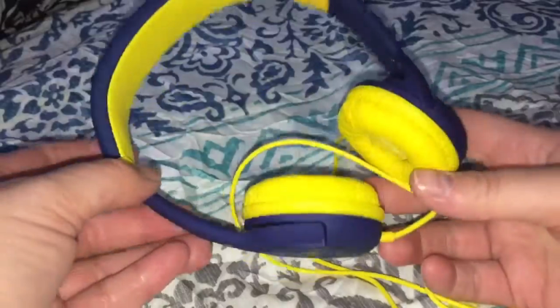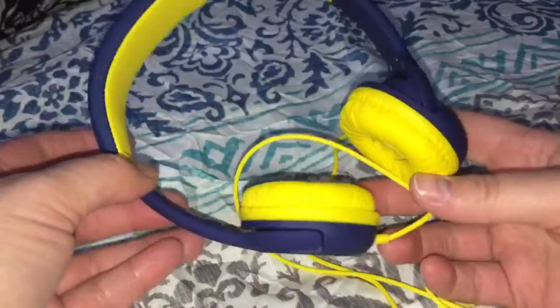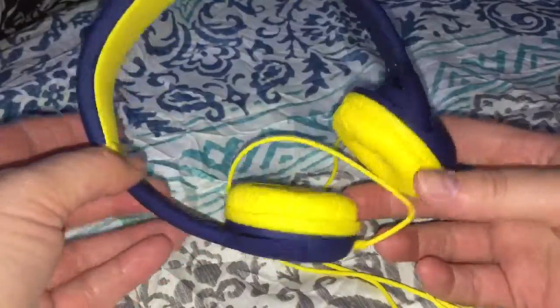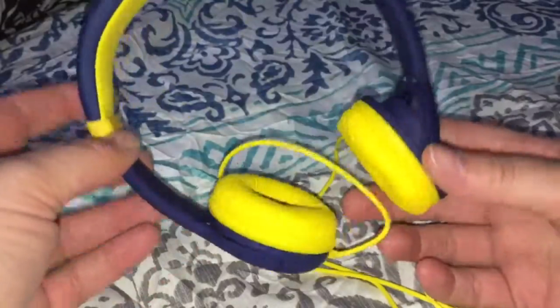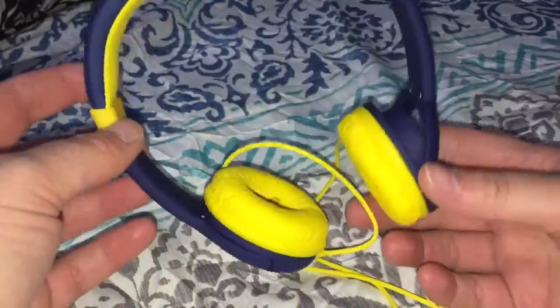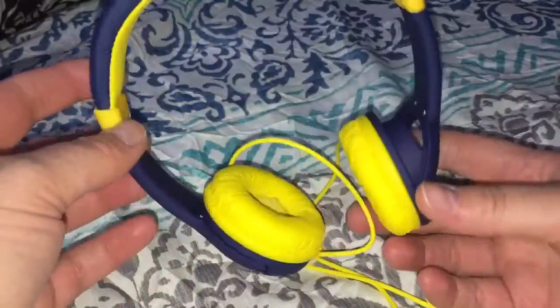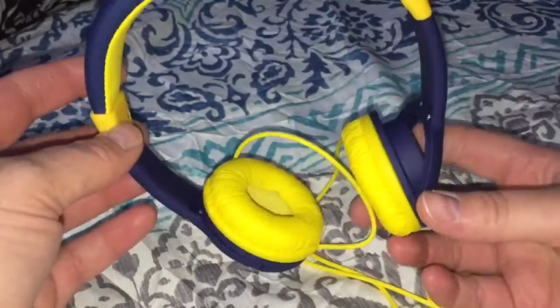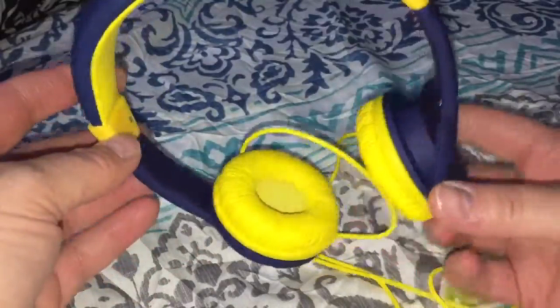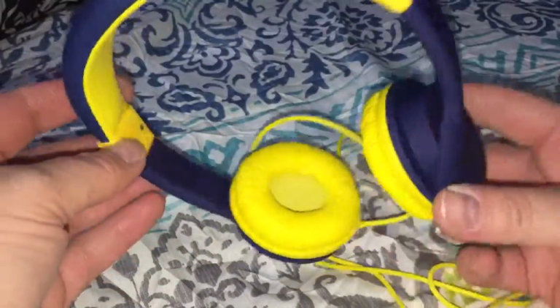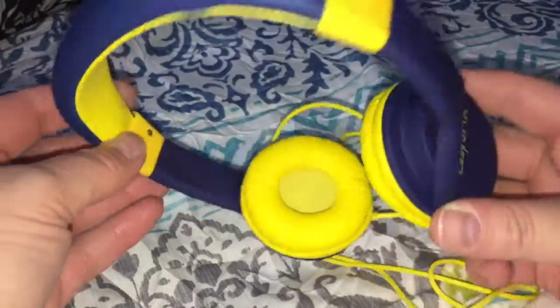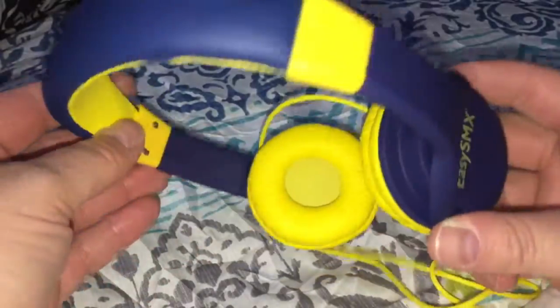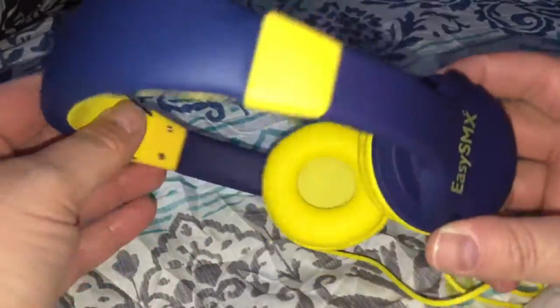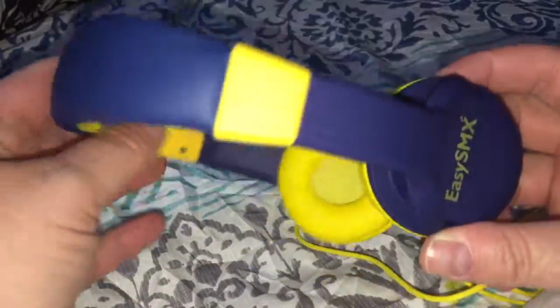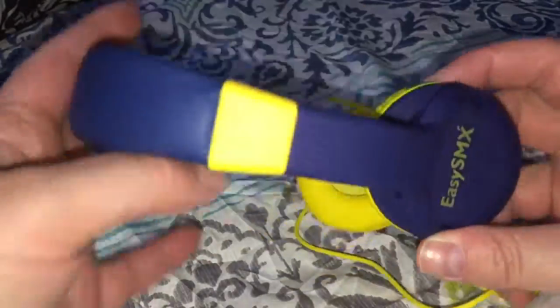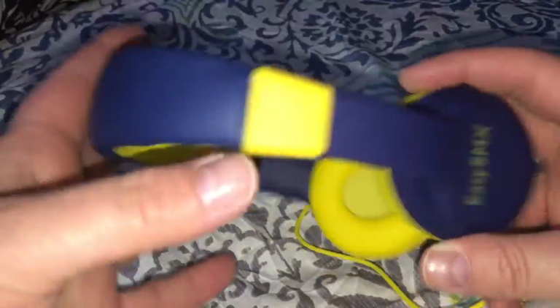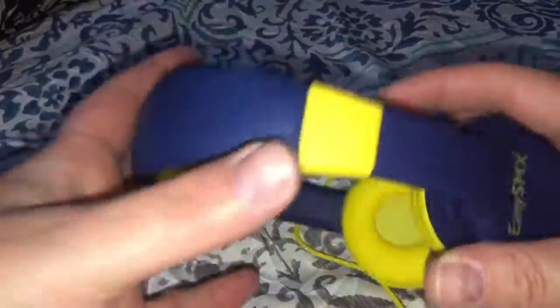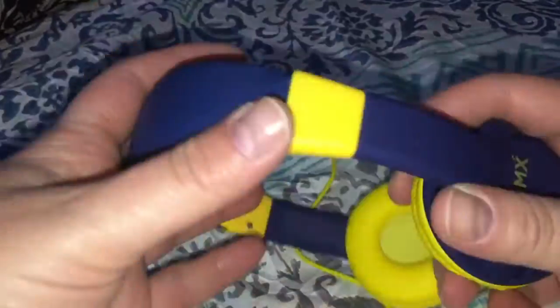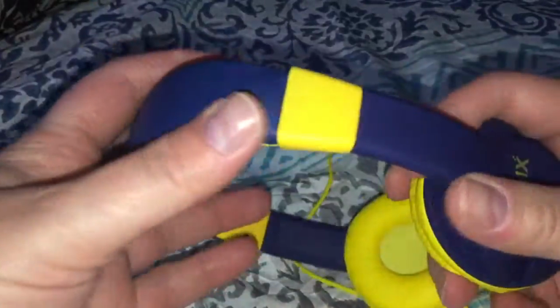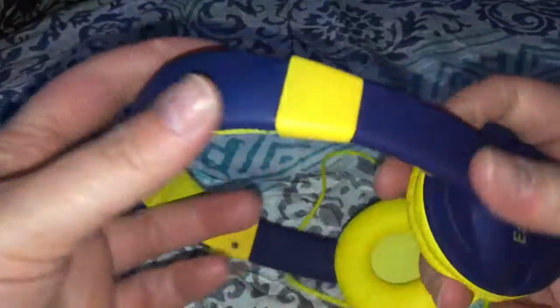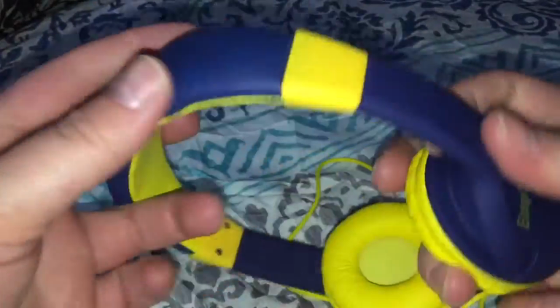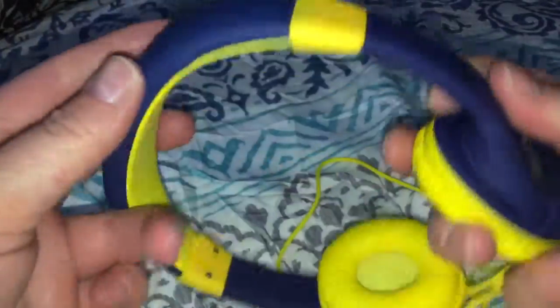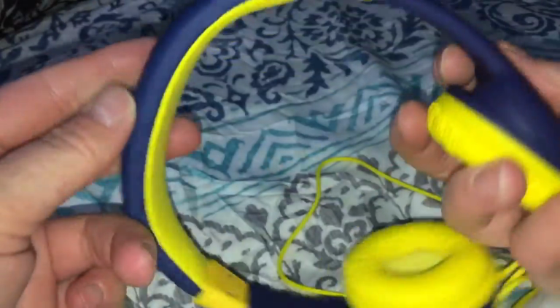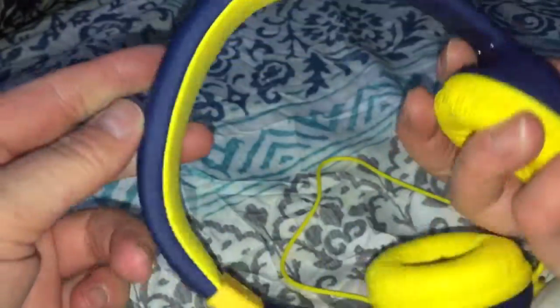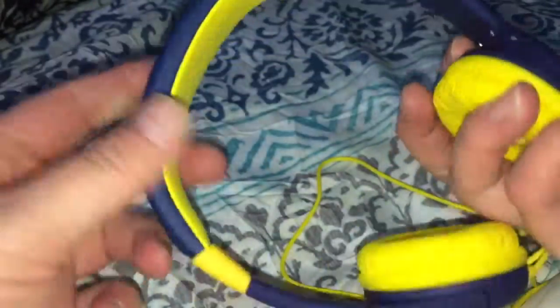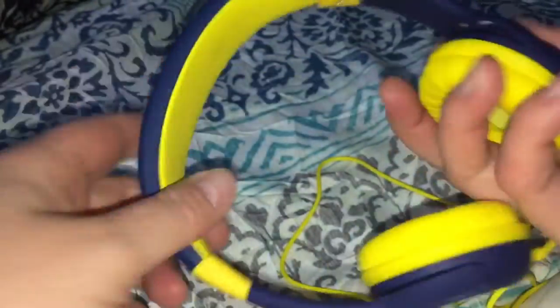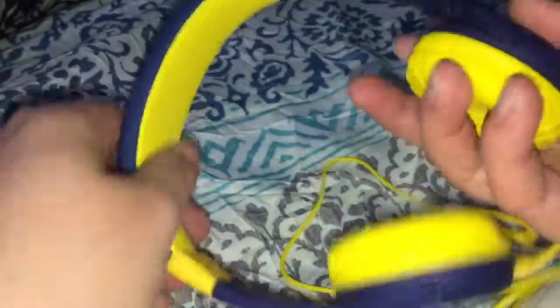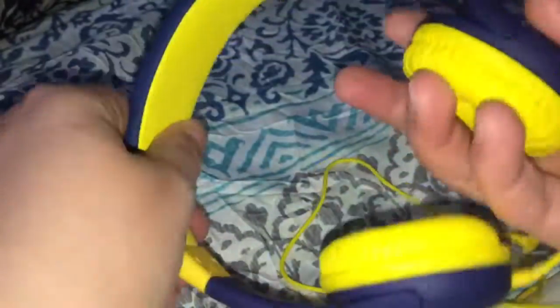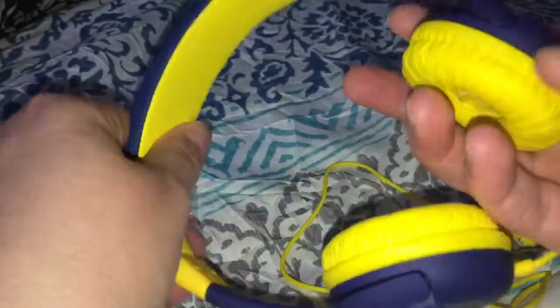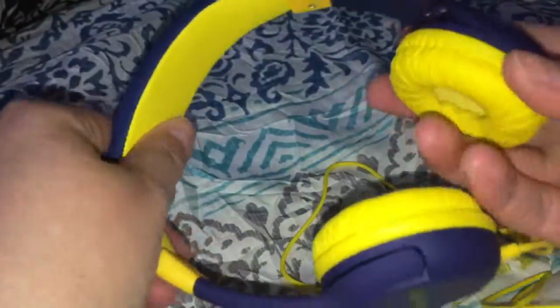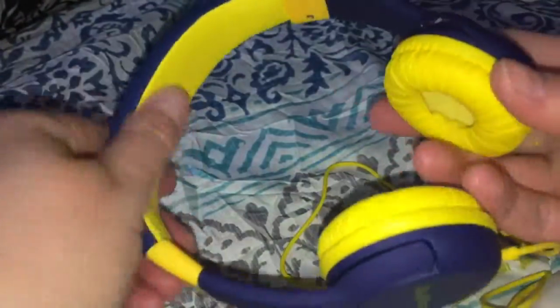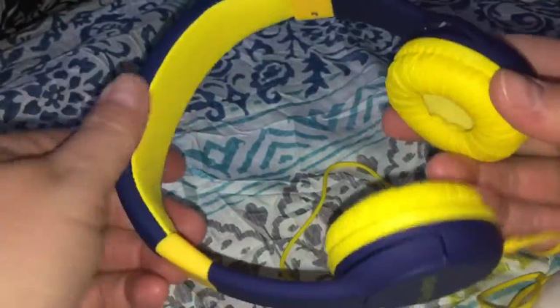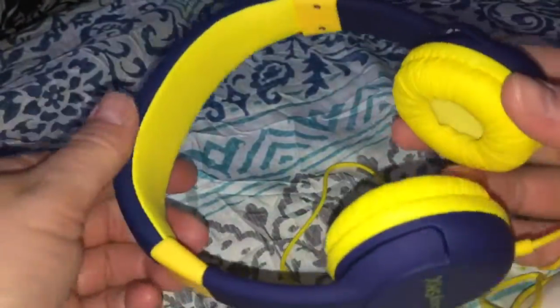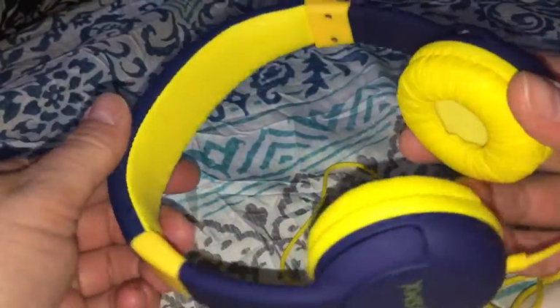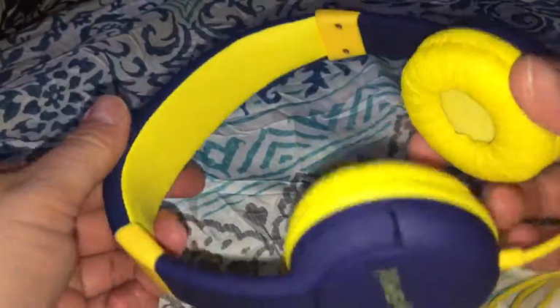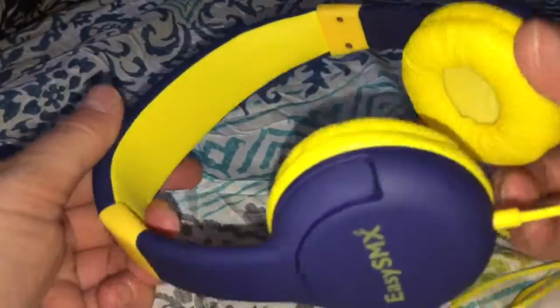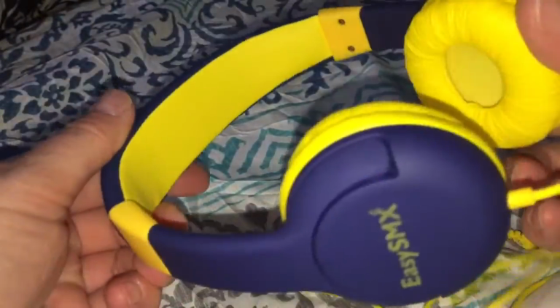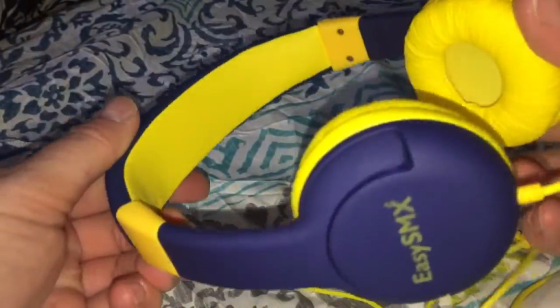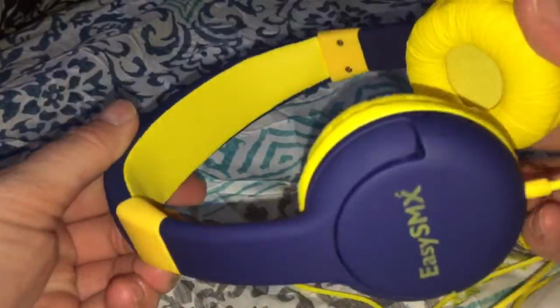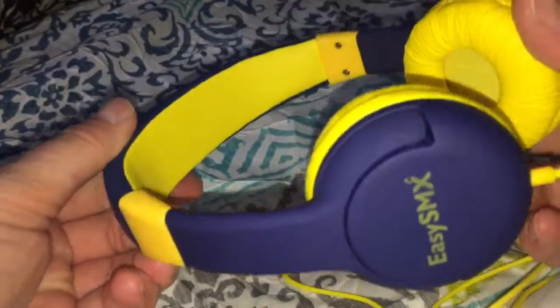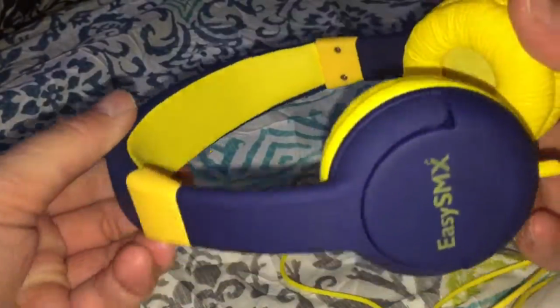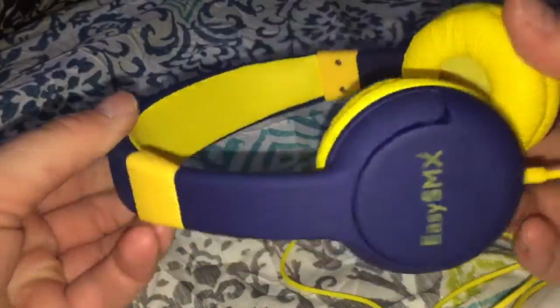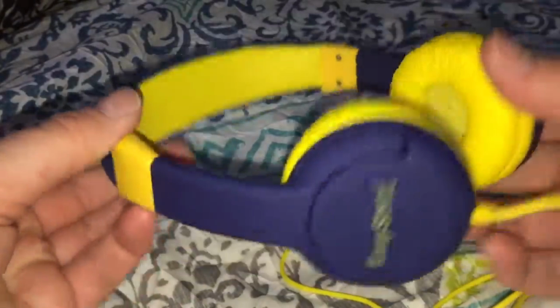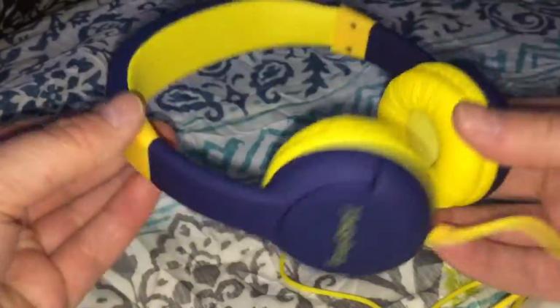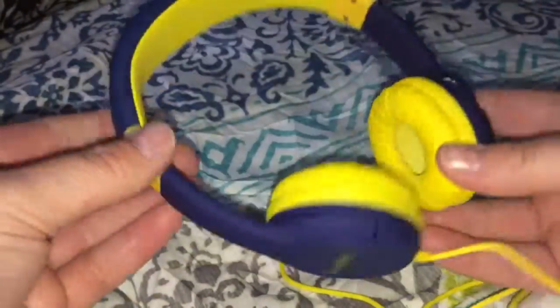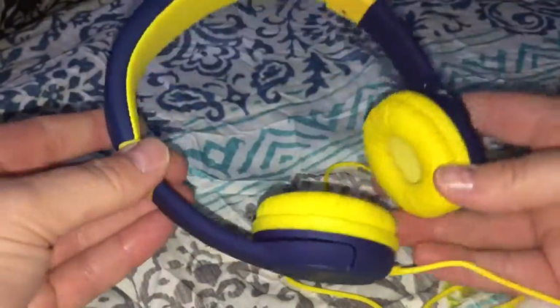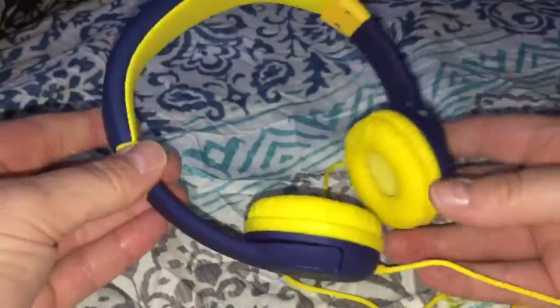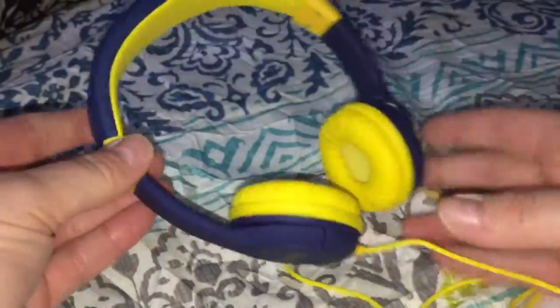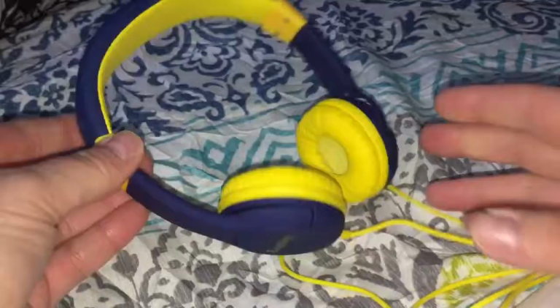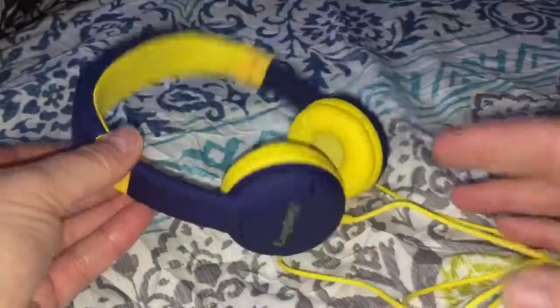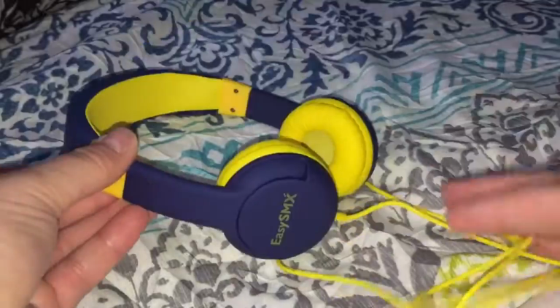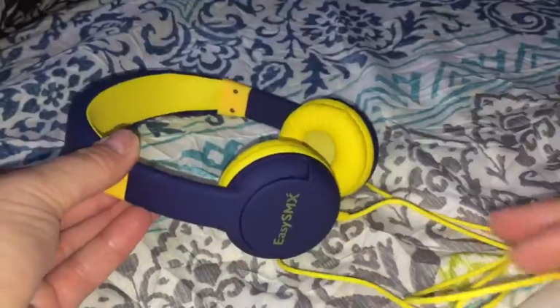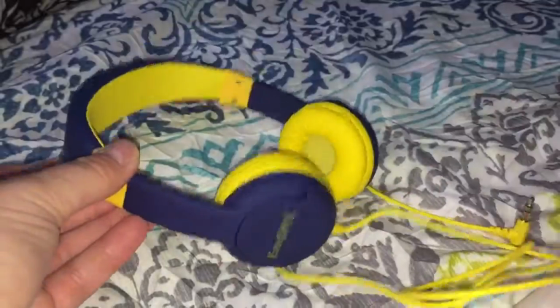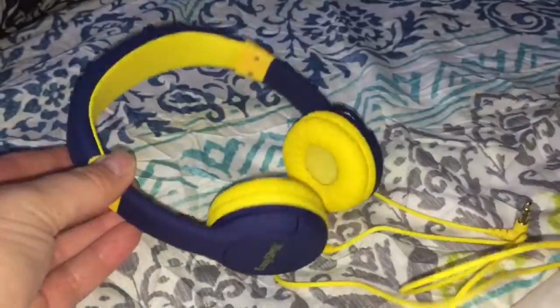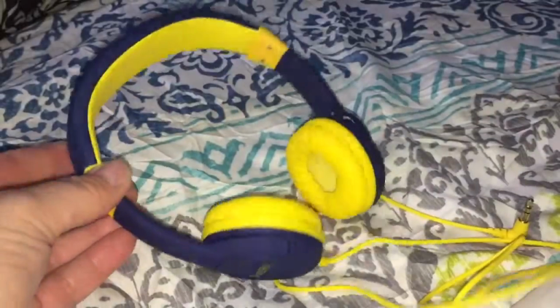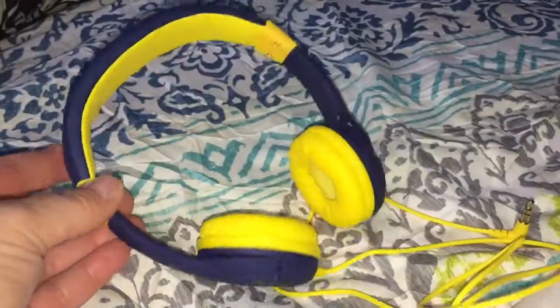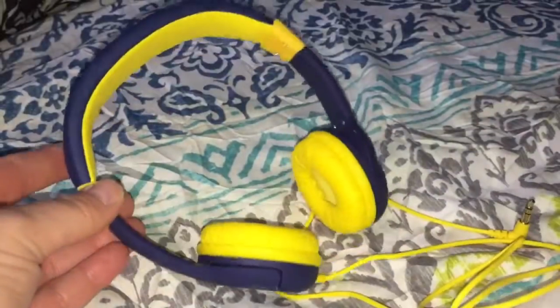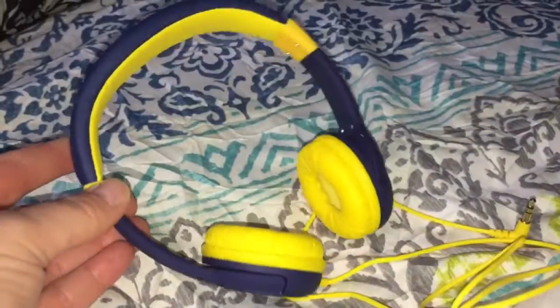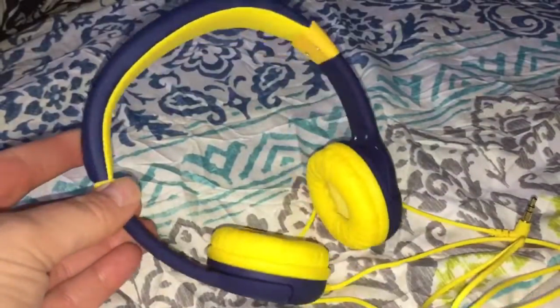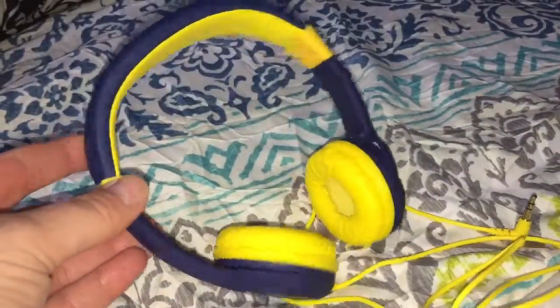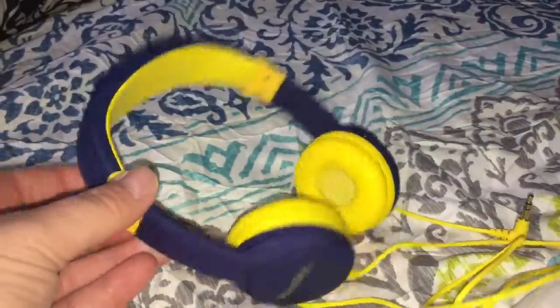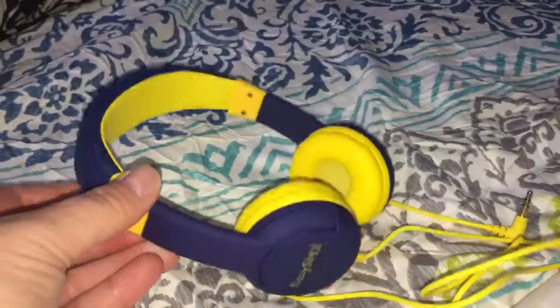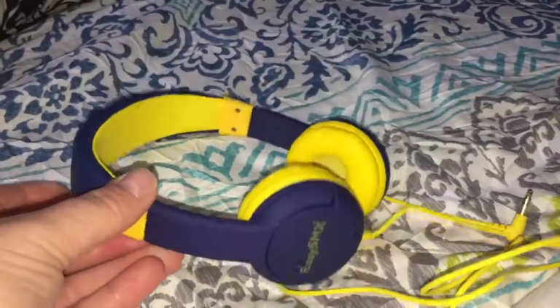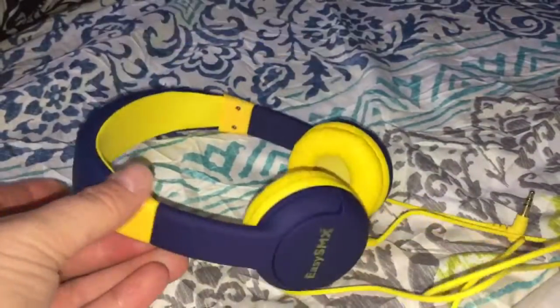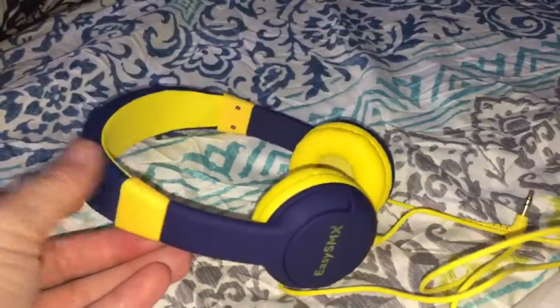I like the way they feel, the color of them. They seem really well made. I really like it — a good product.